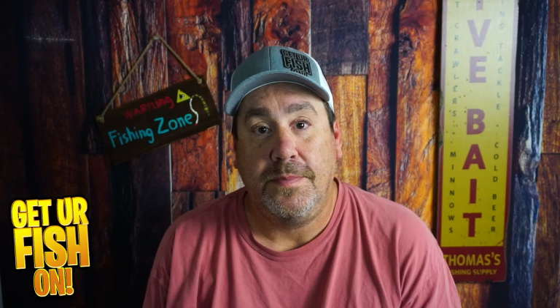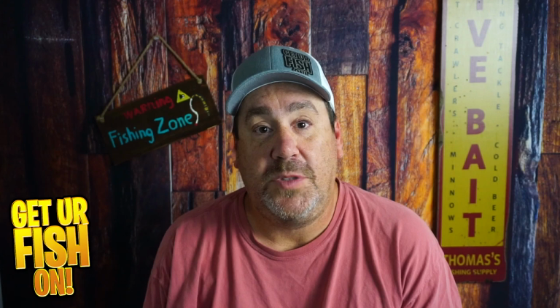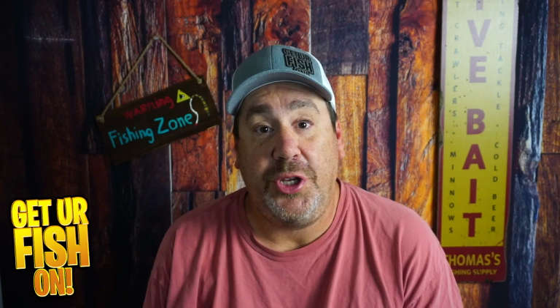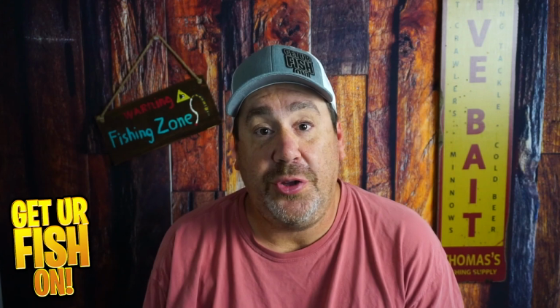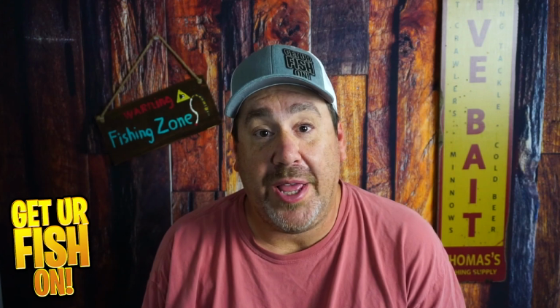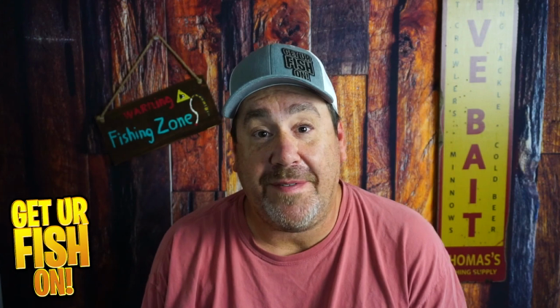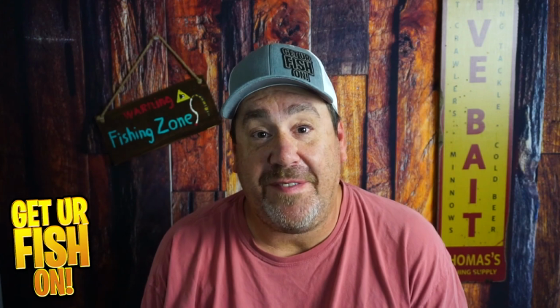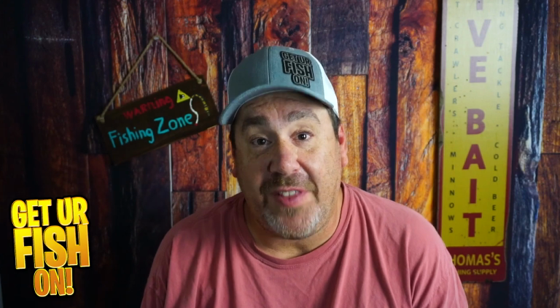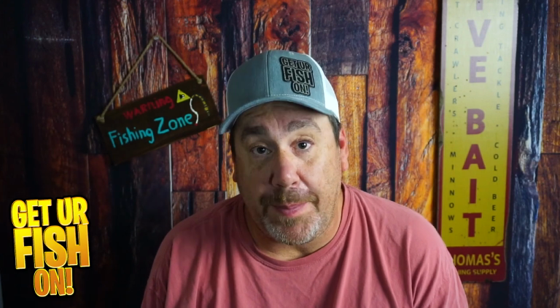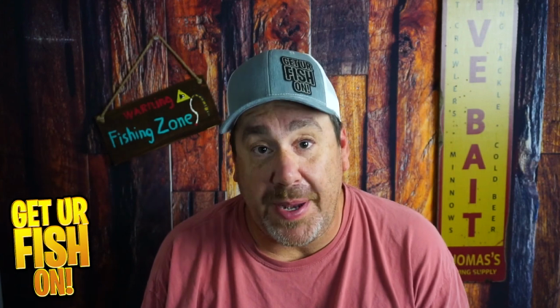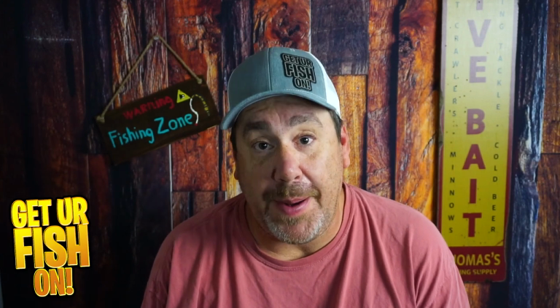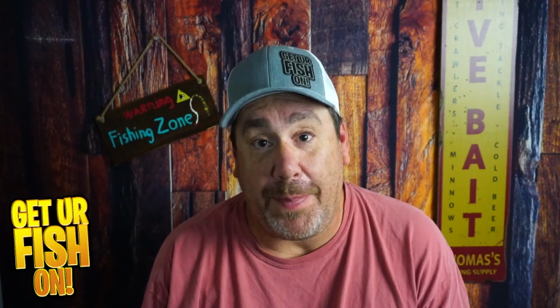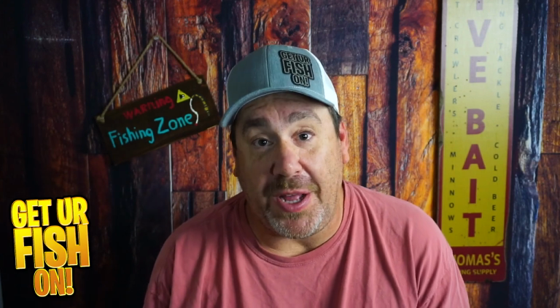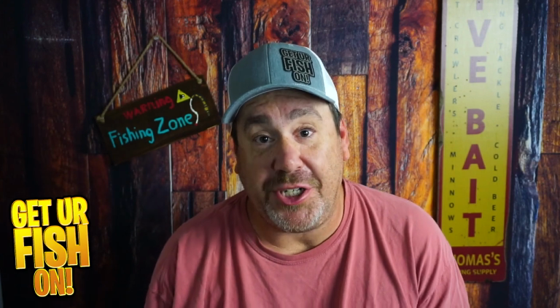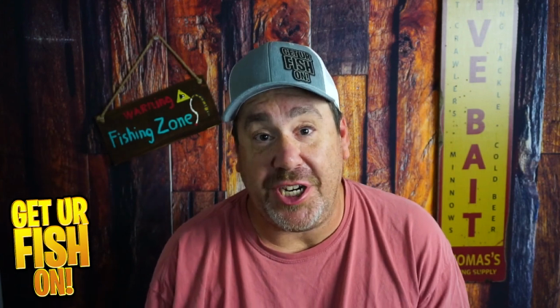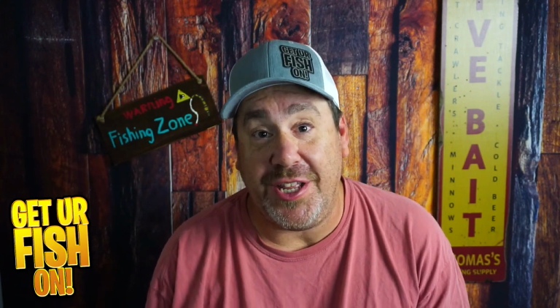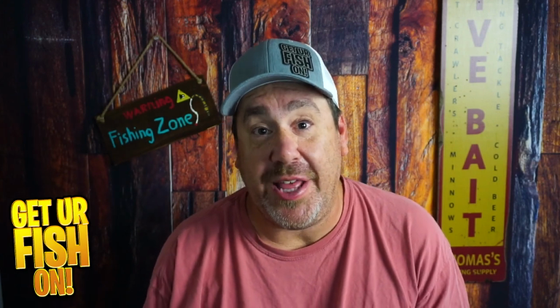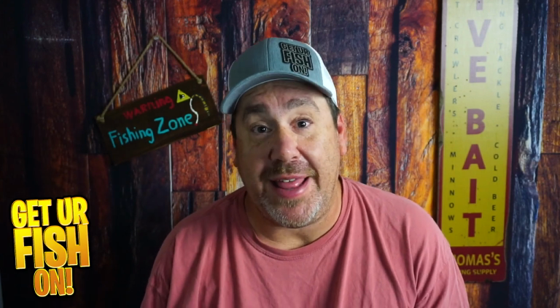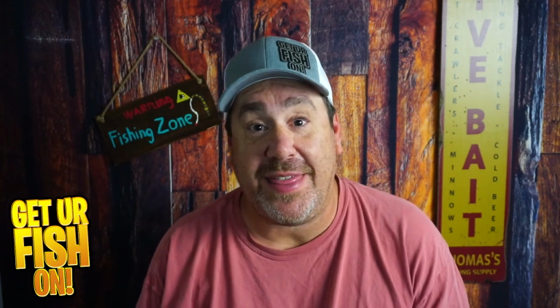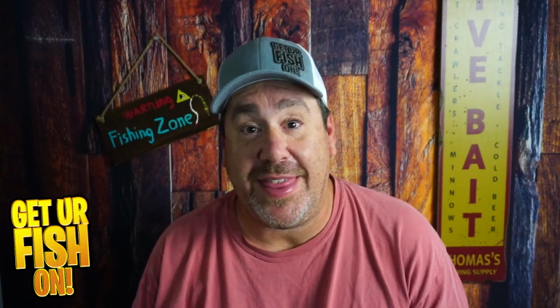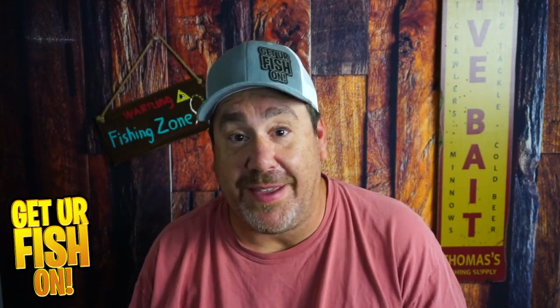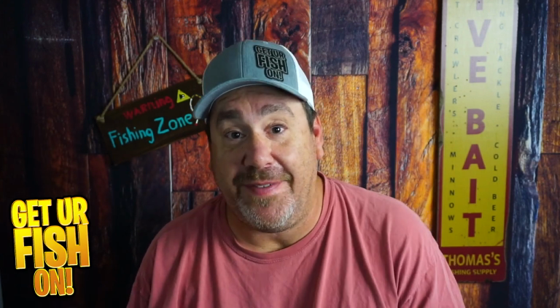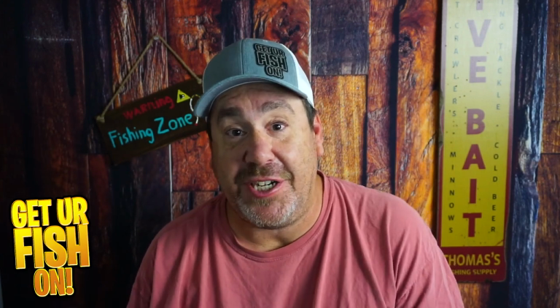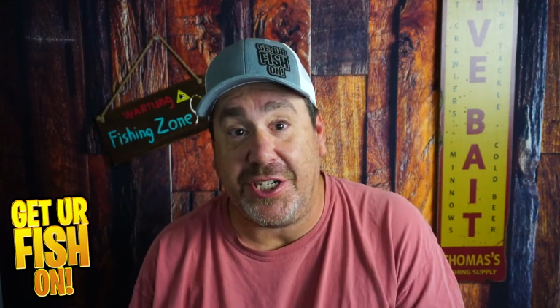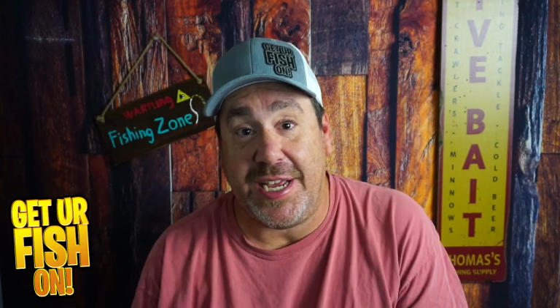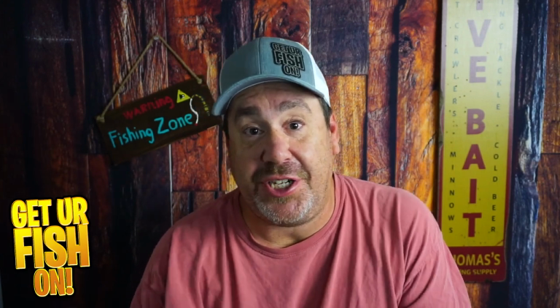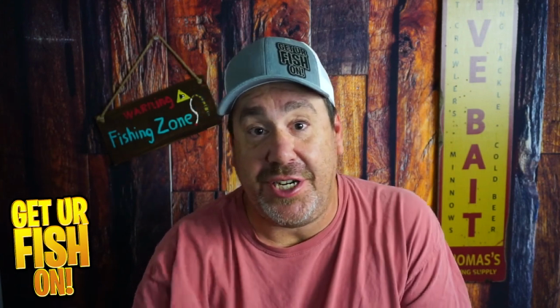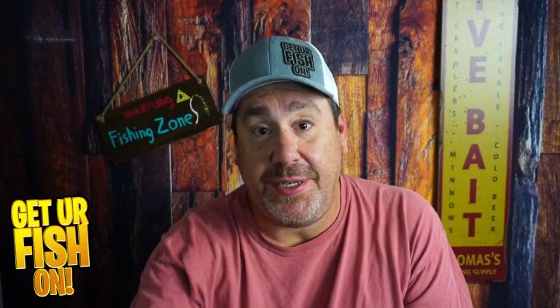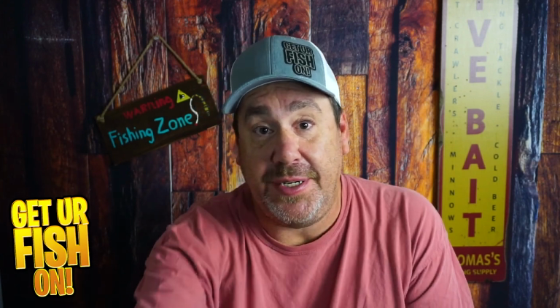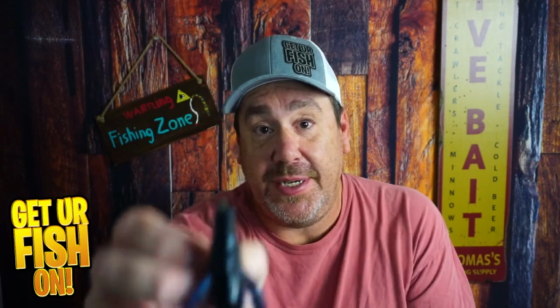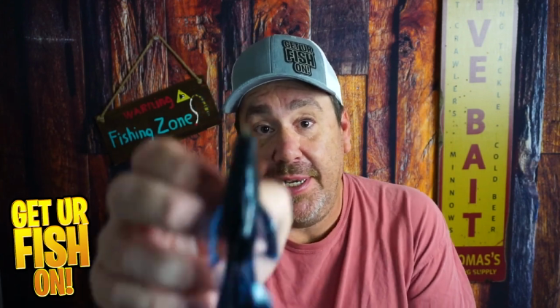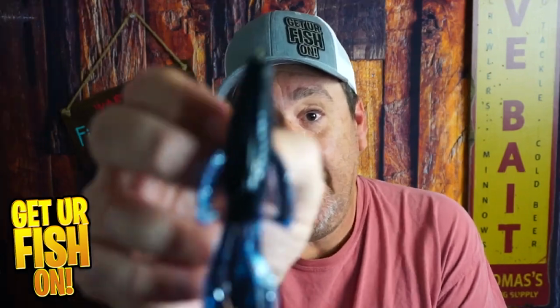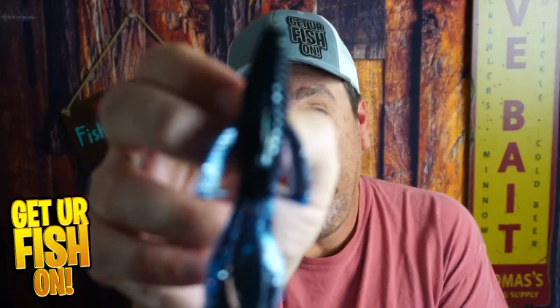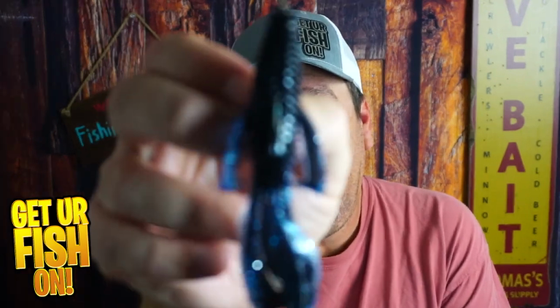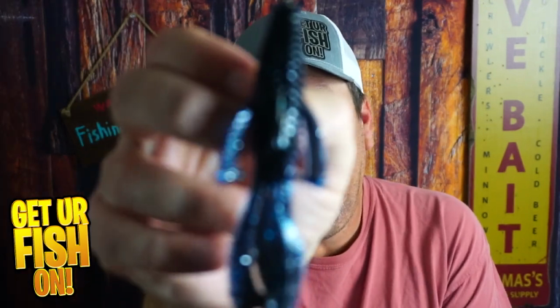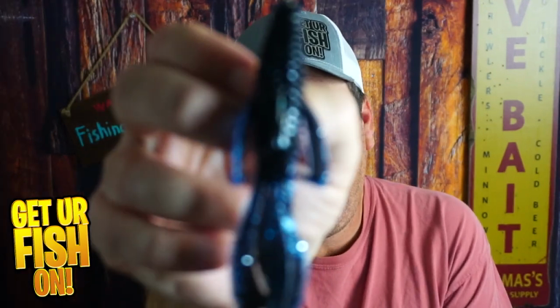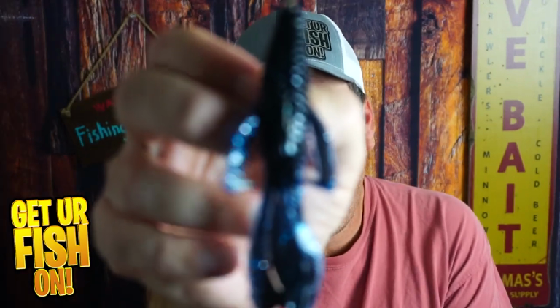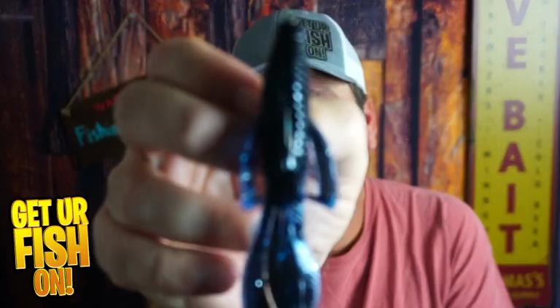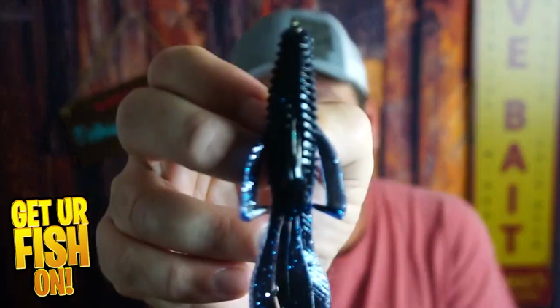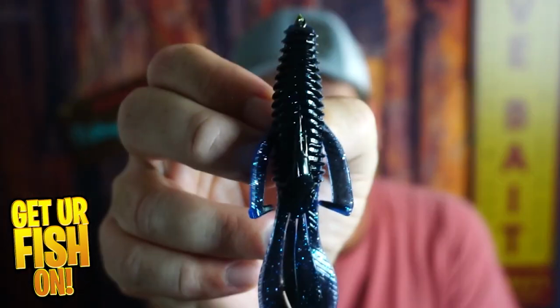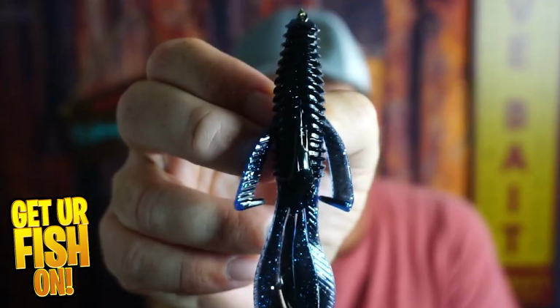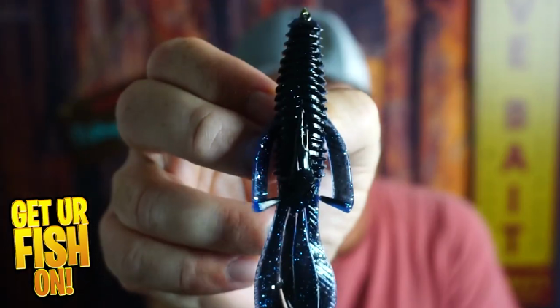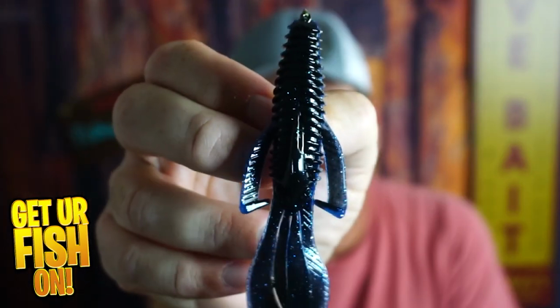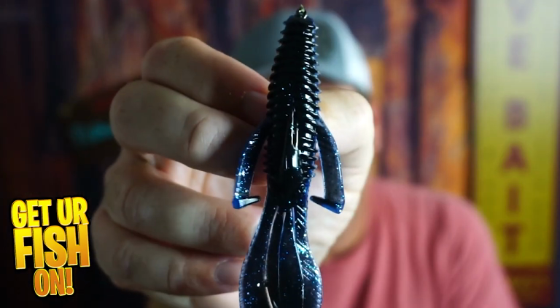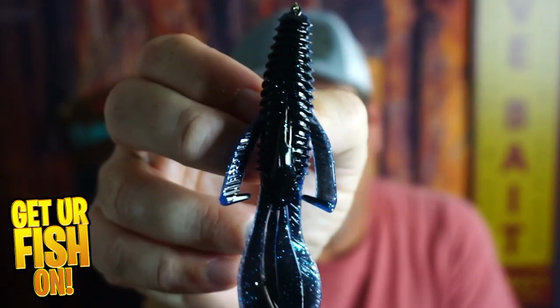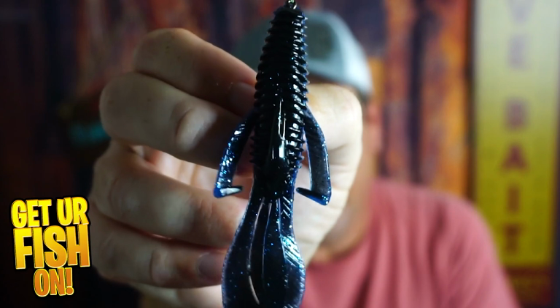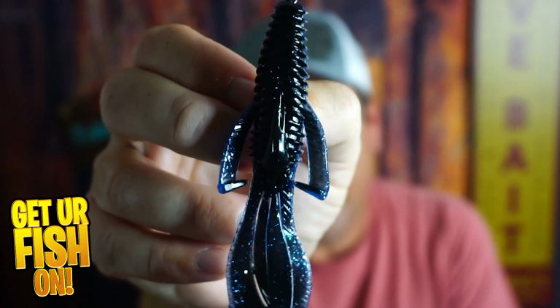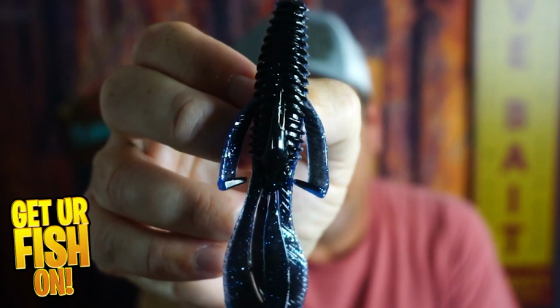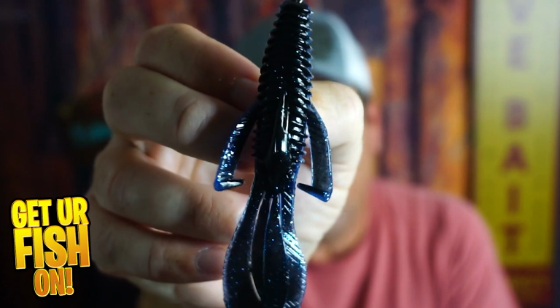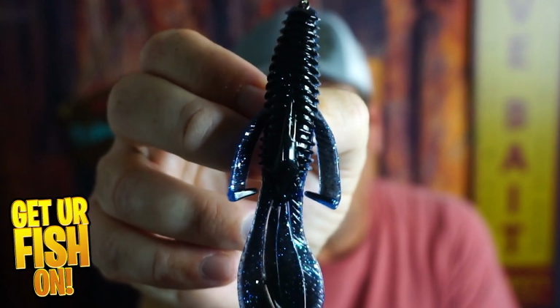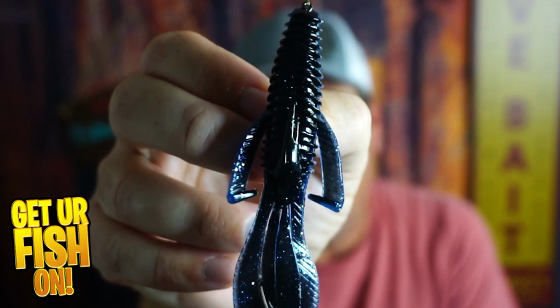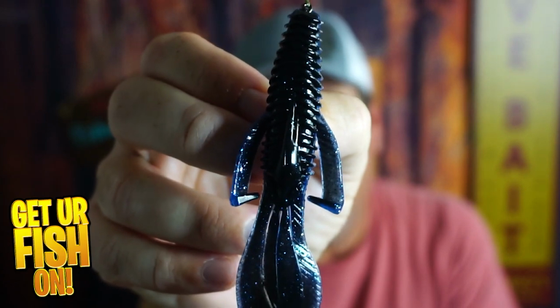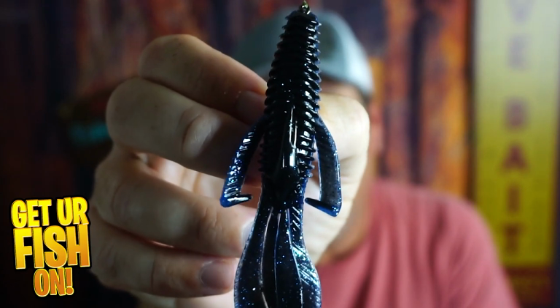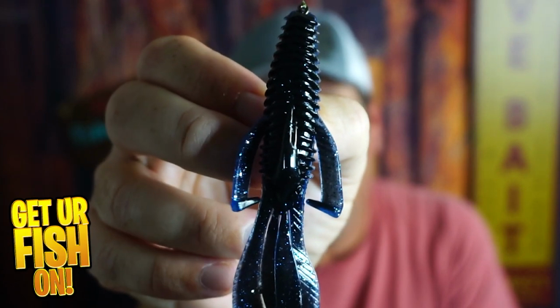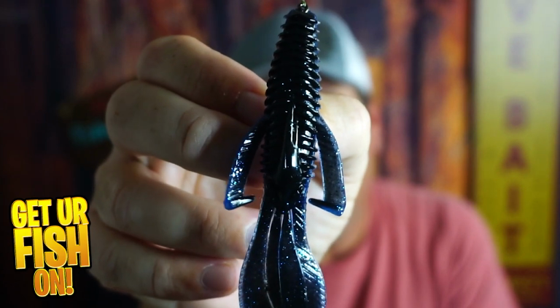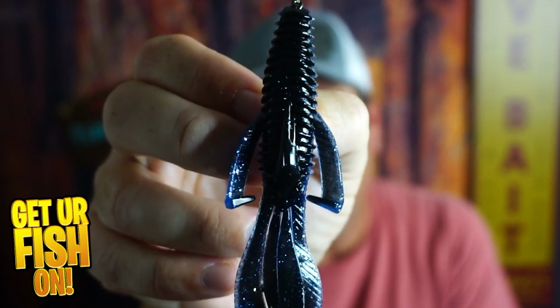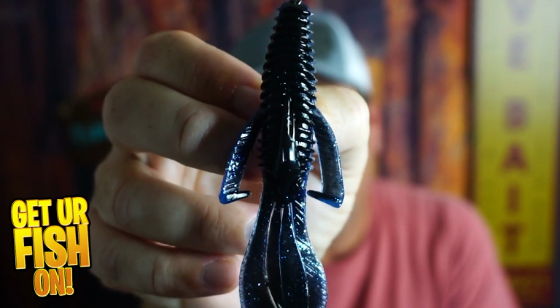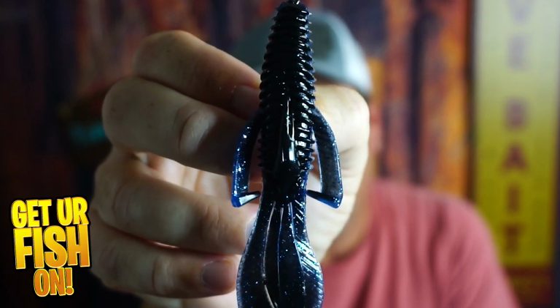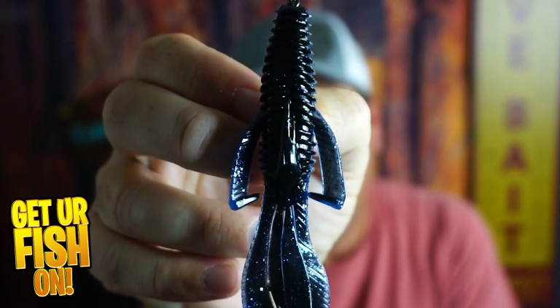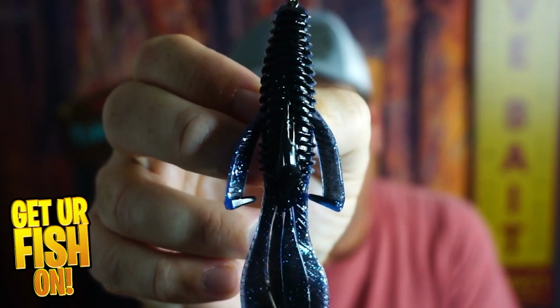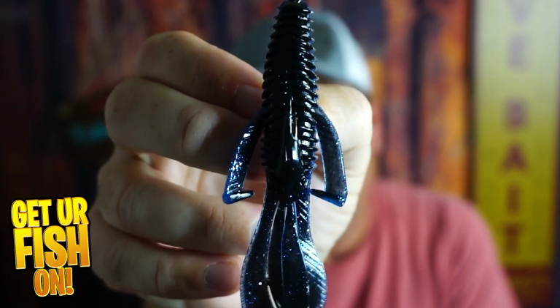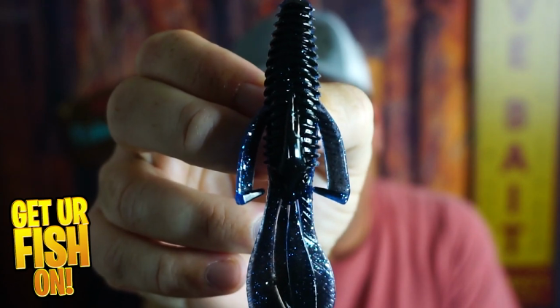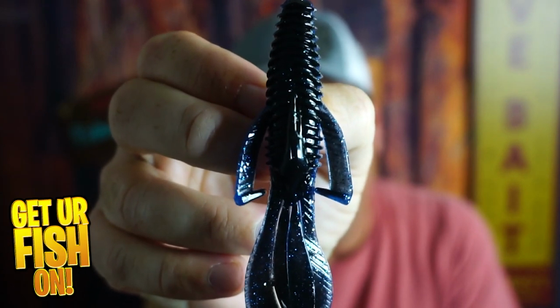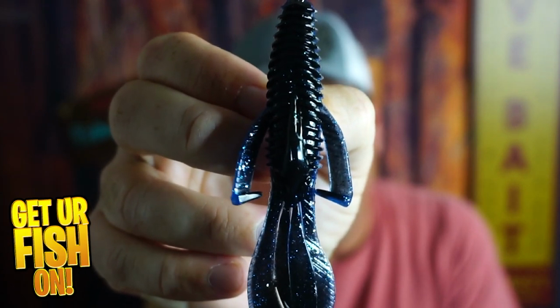Do you like flipping and punching in that thick vegetation? If you do, I think you're going to like this Riot Baits Cyclone.